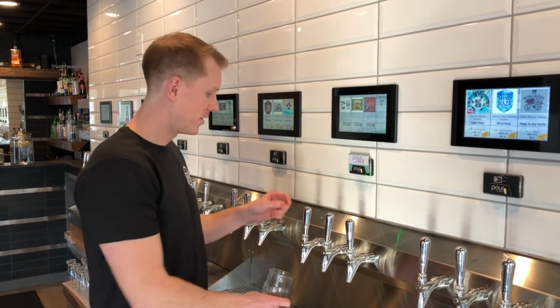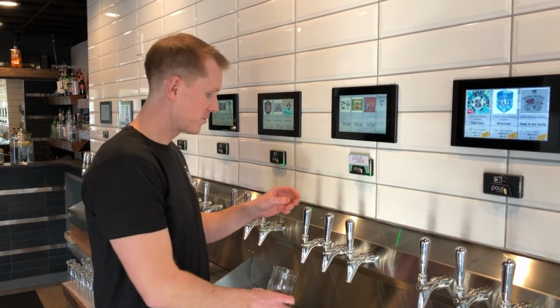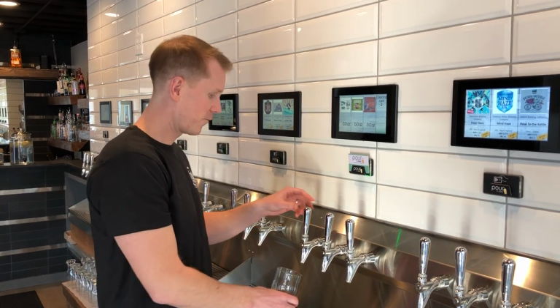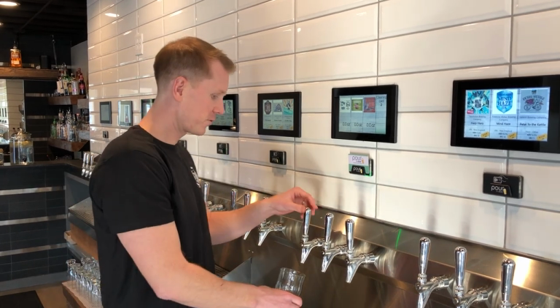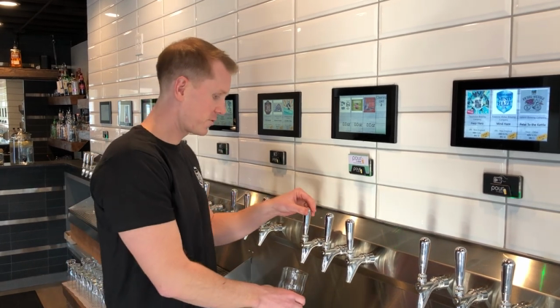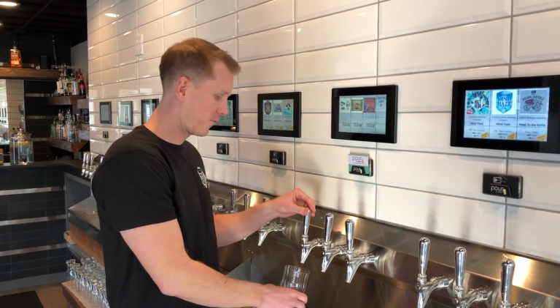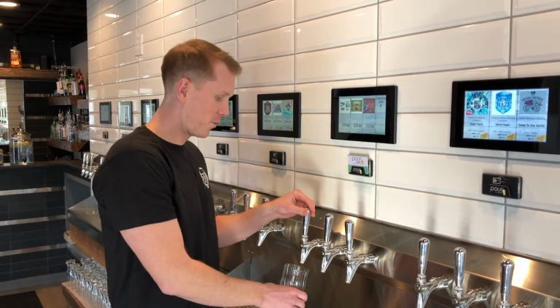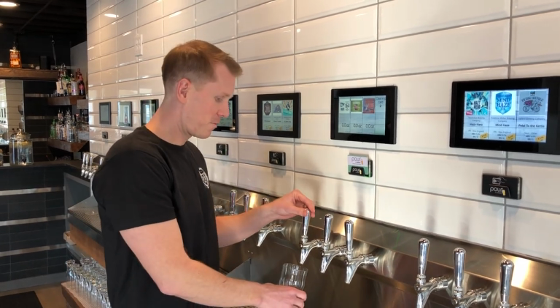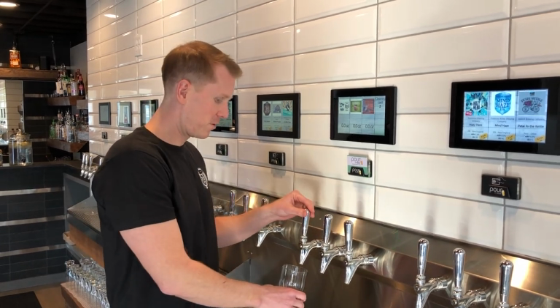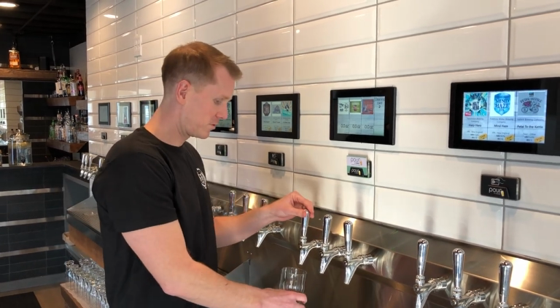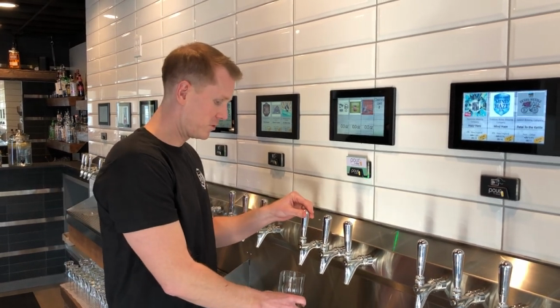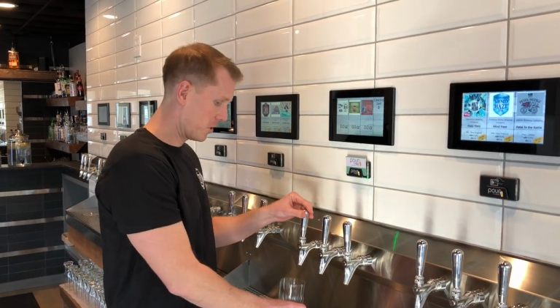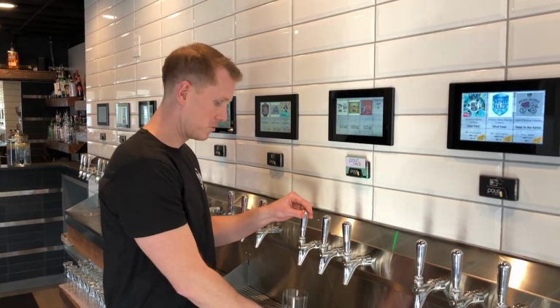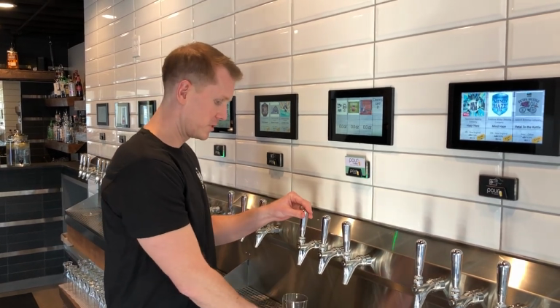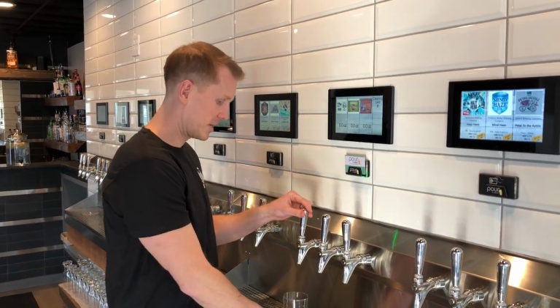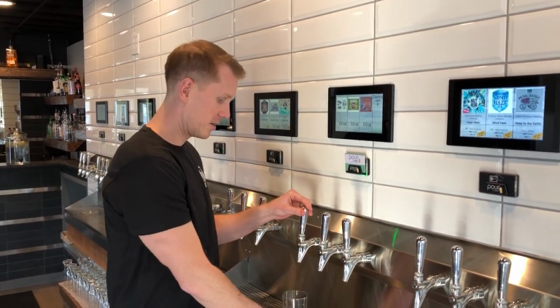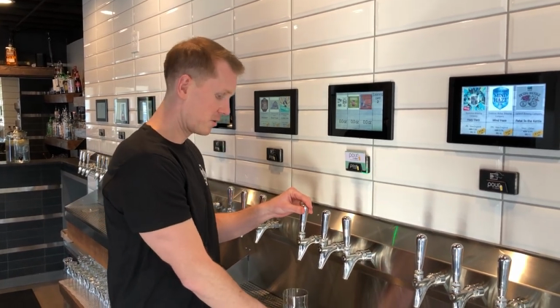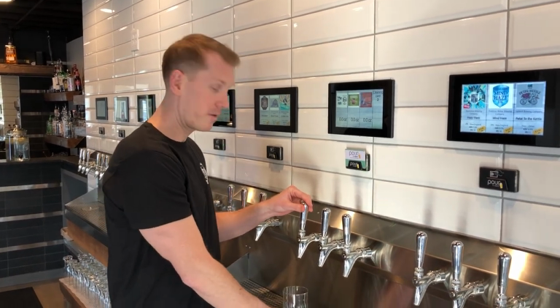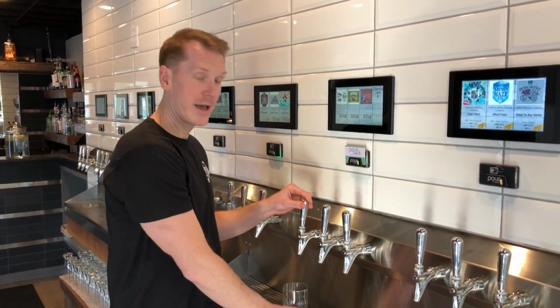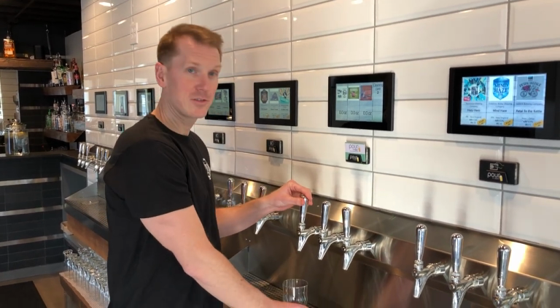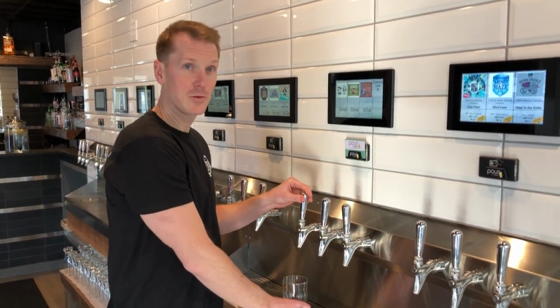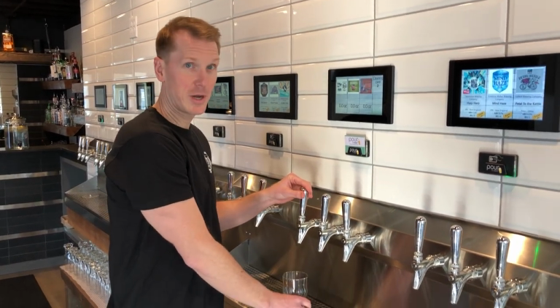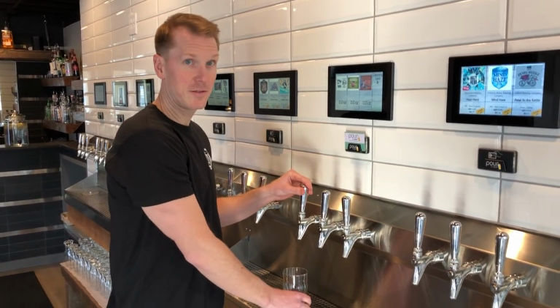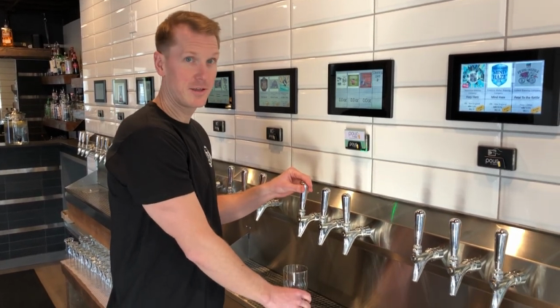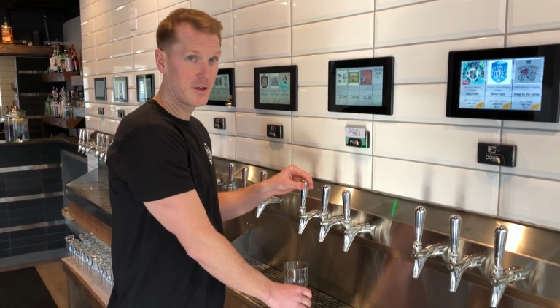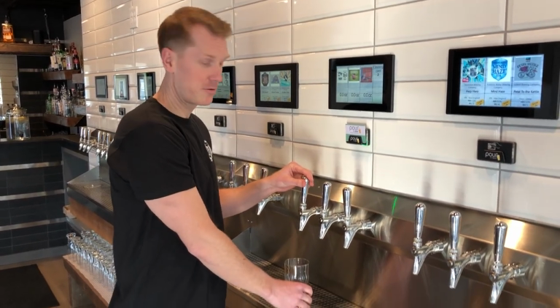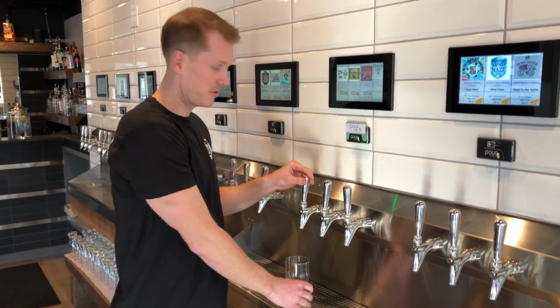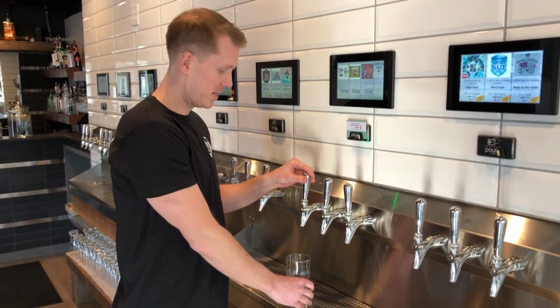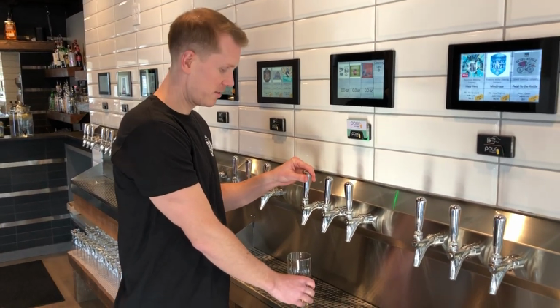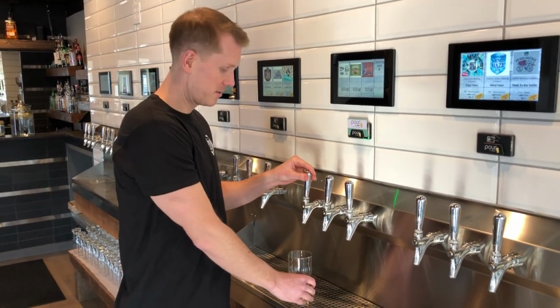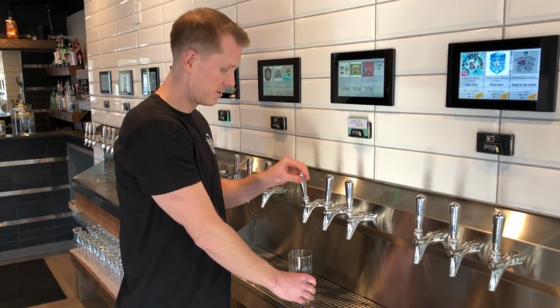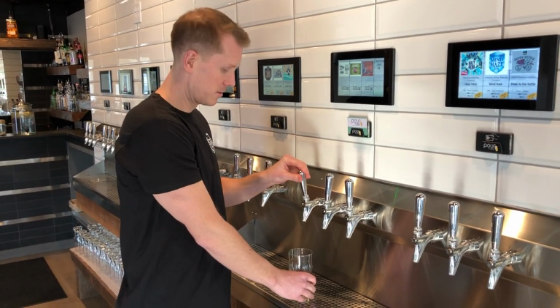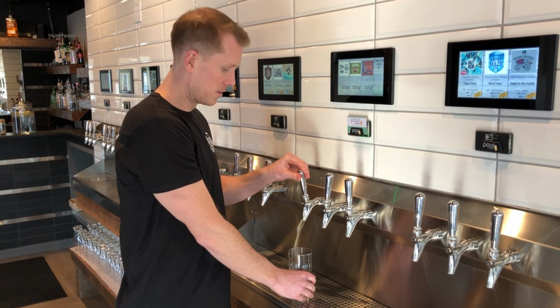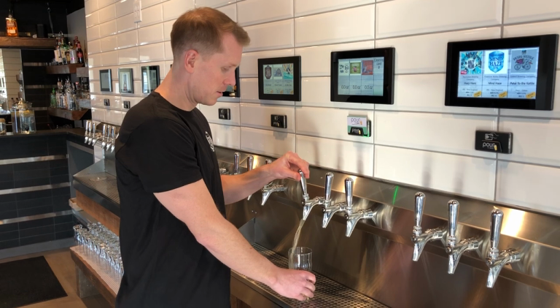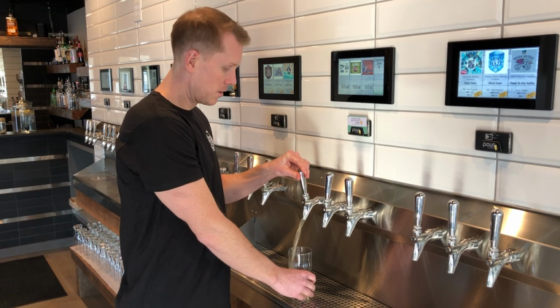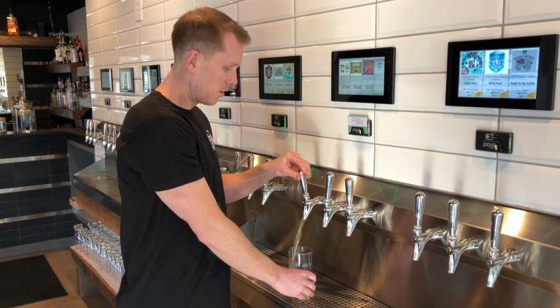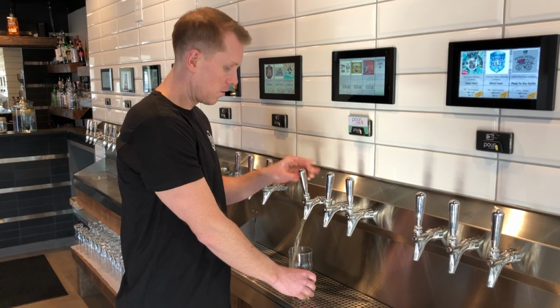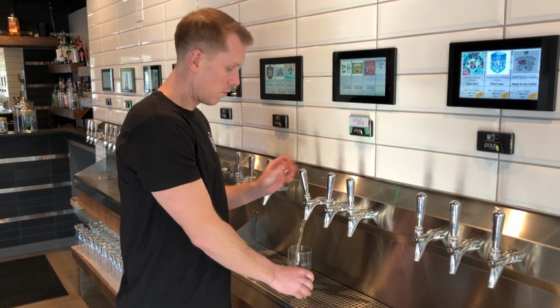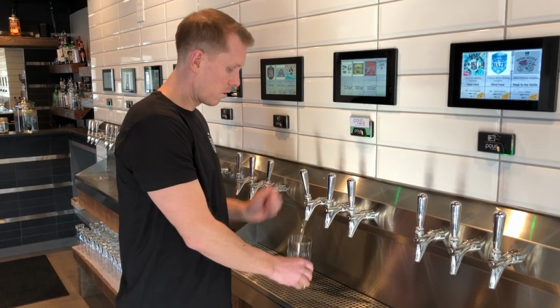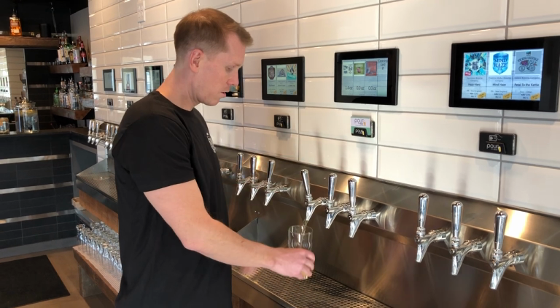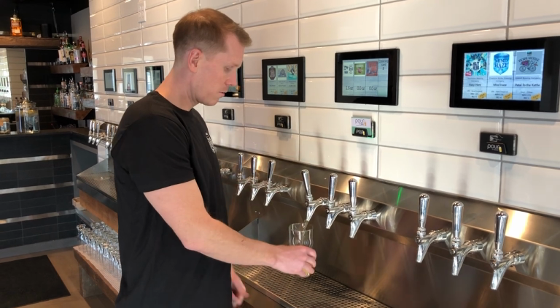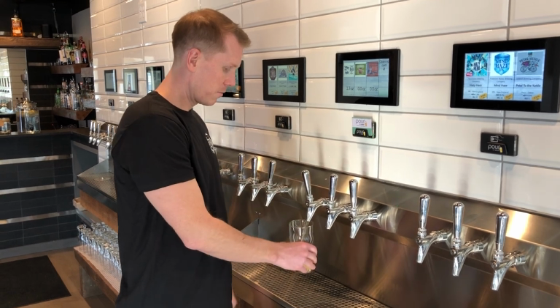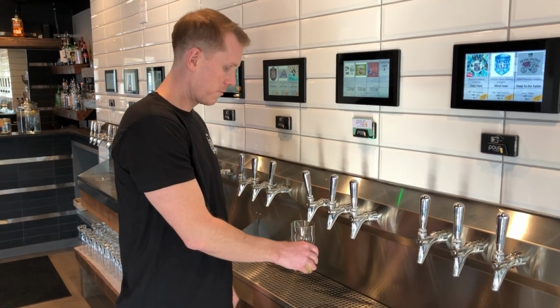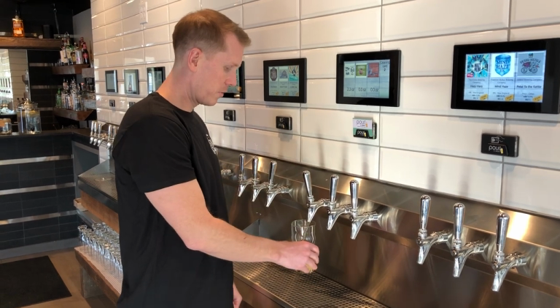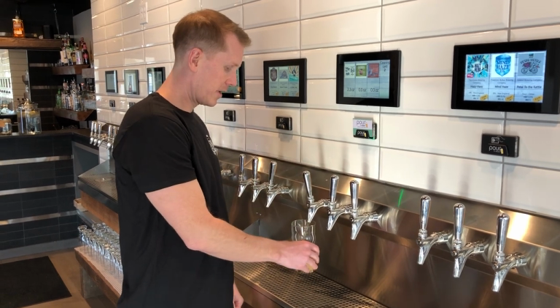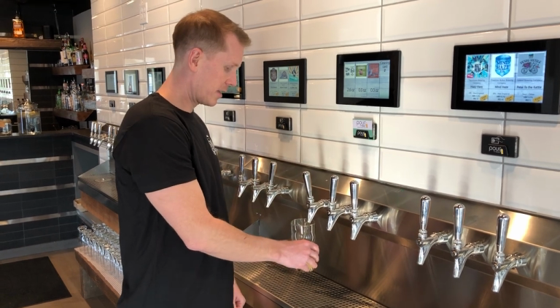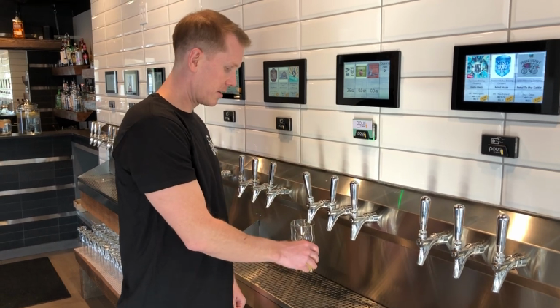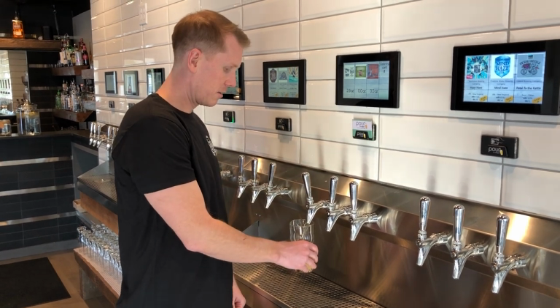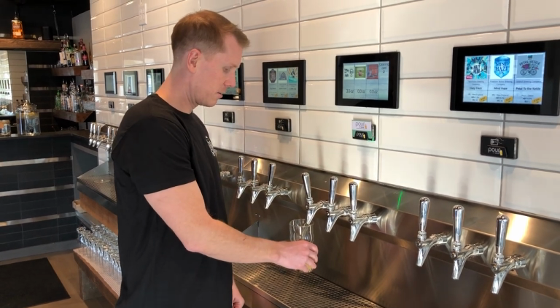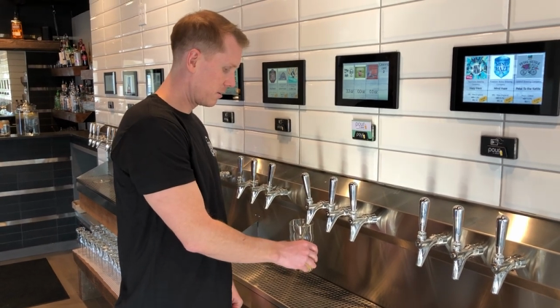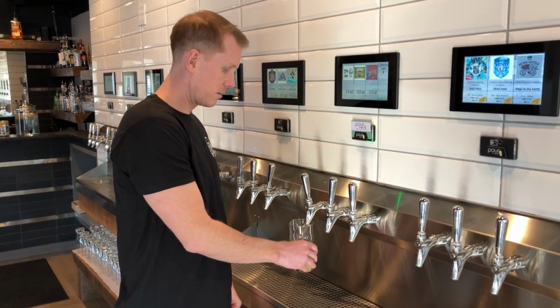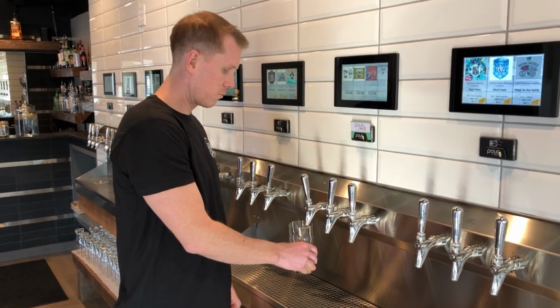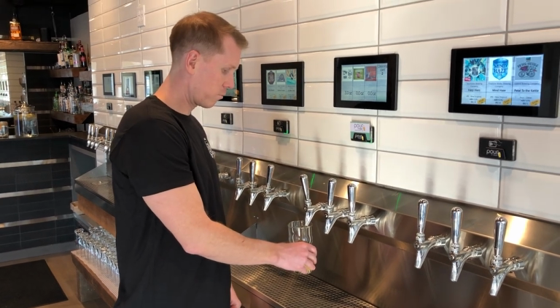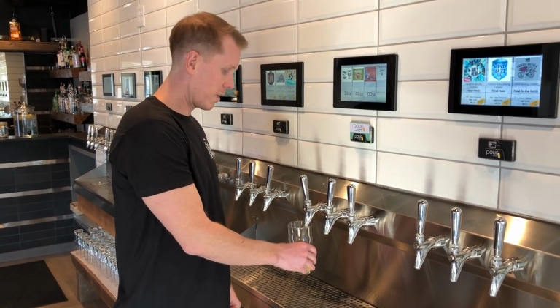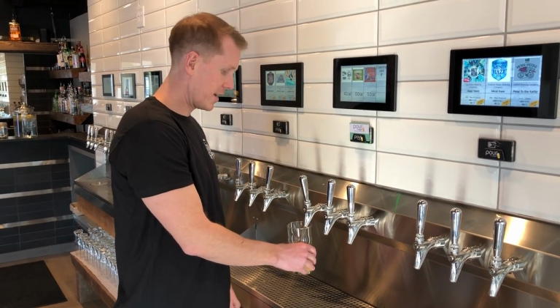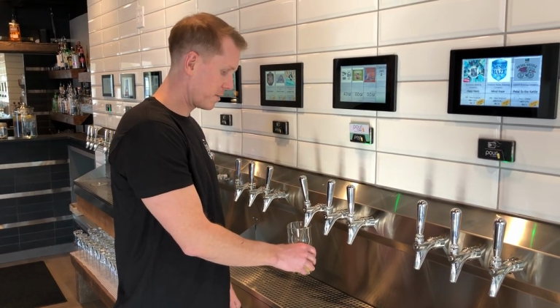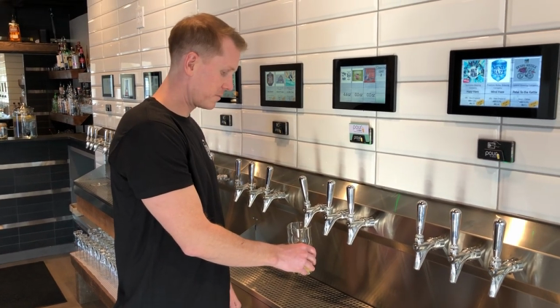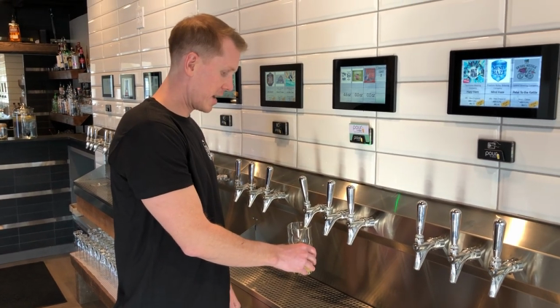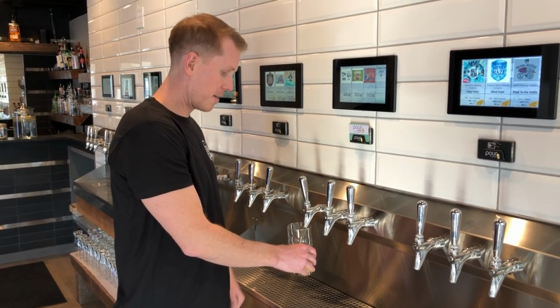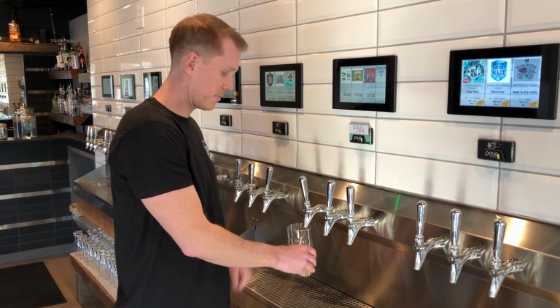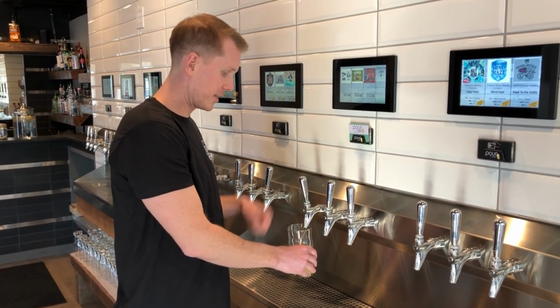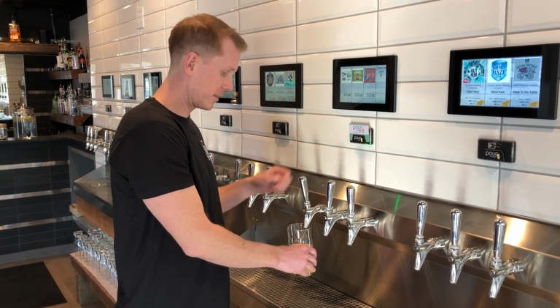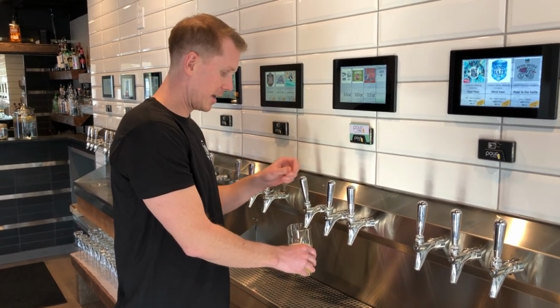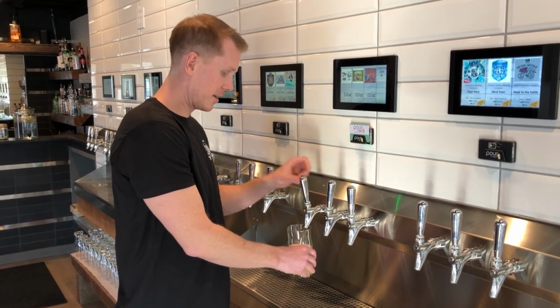First and foremost, don't set your glass directly underneath or put it right up top like that.